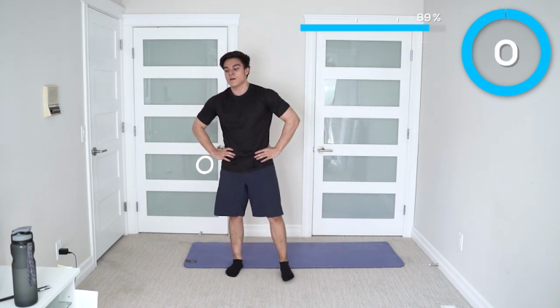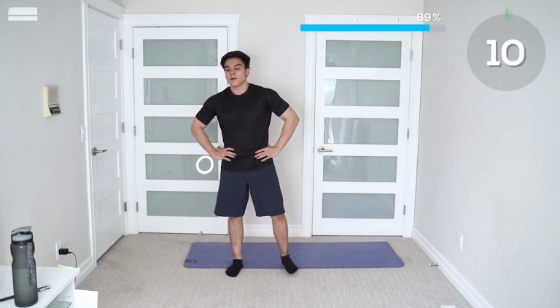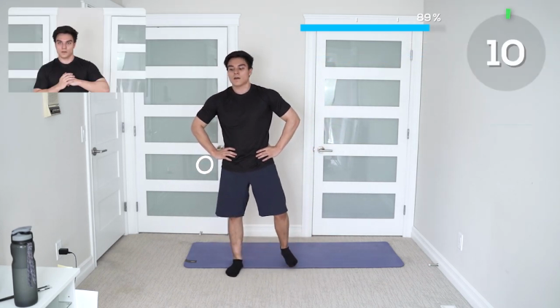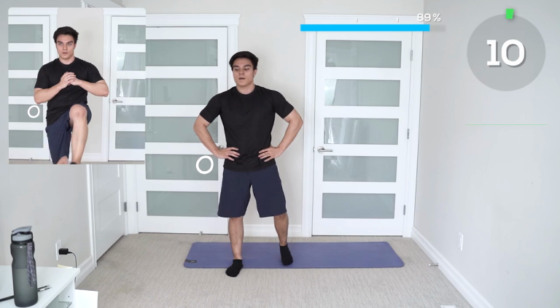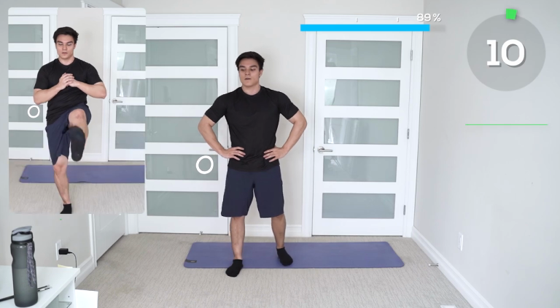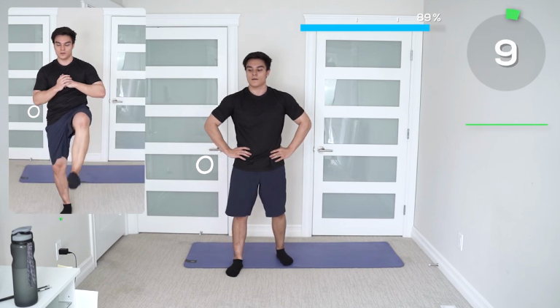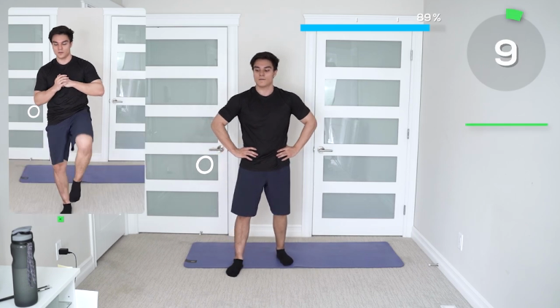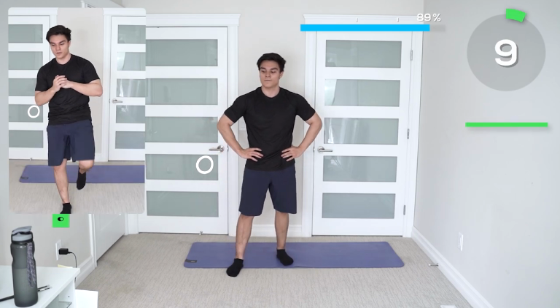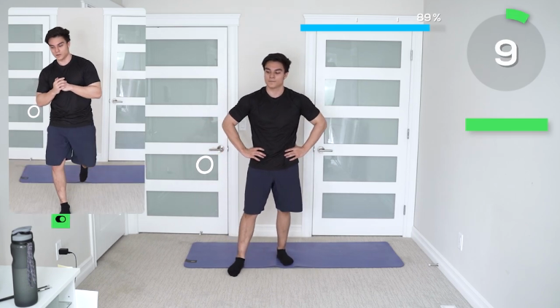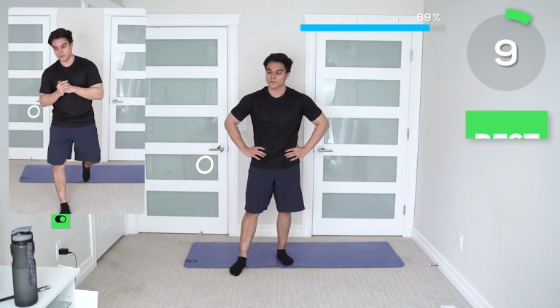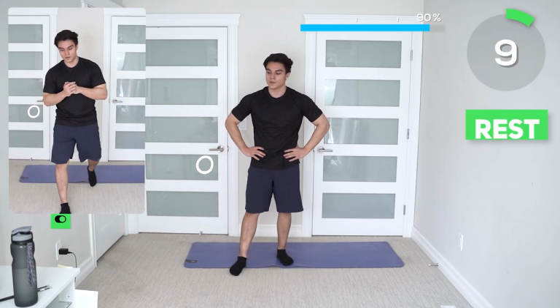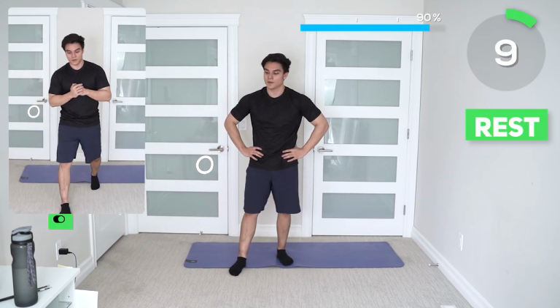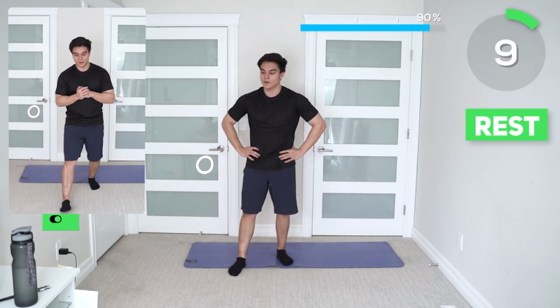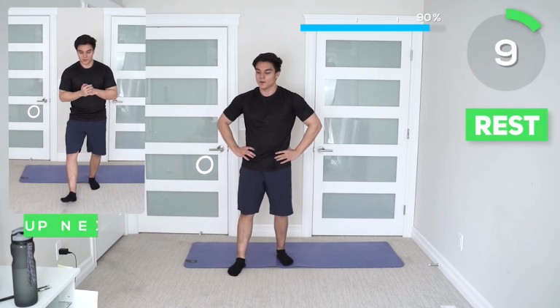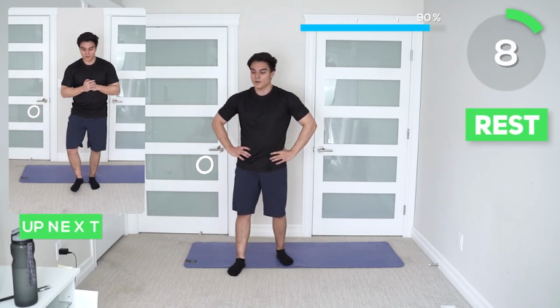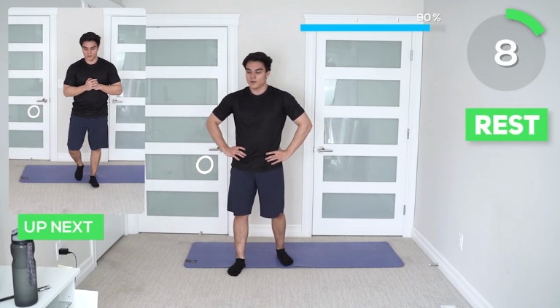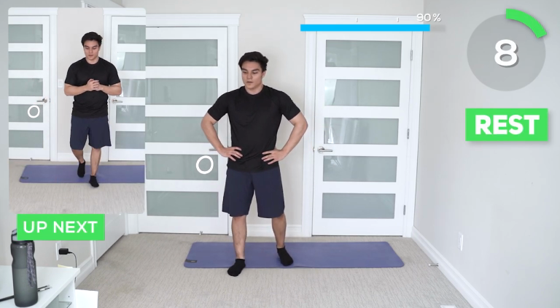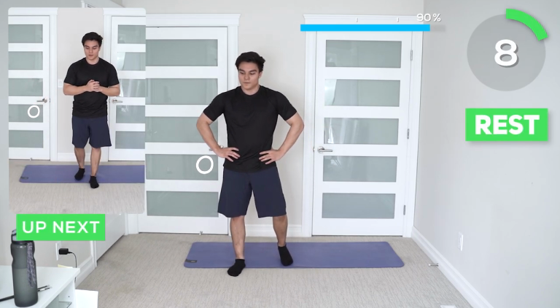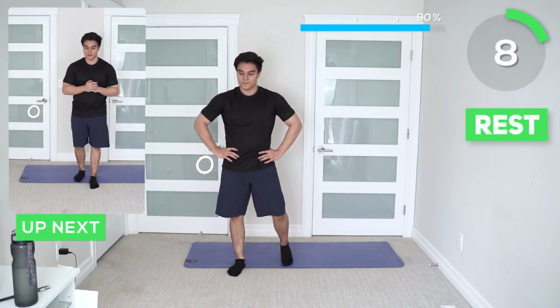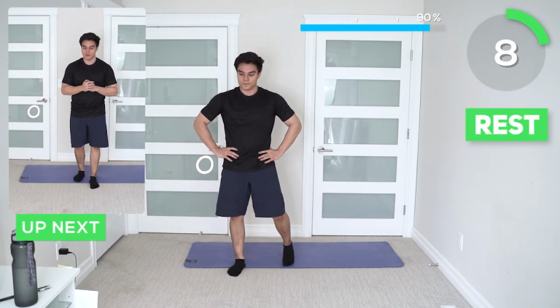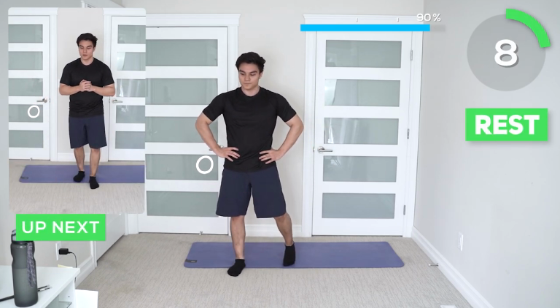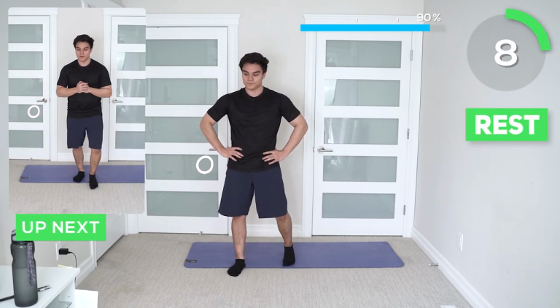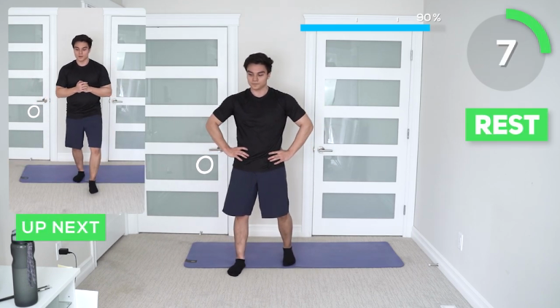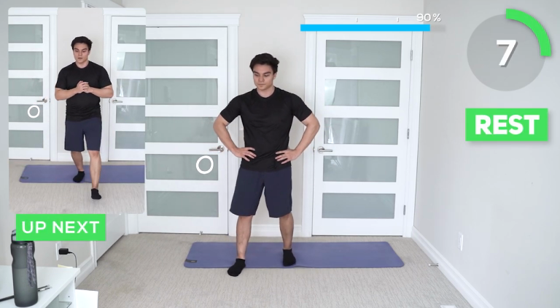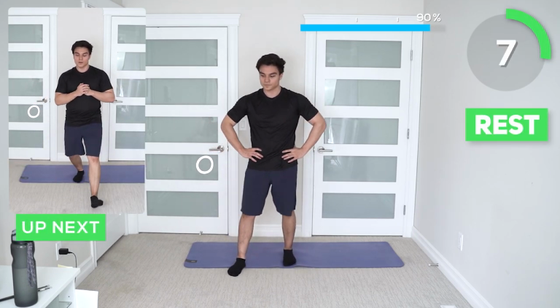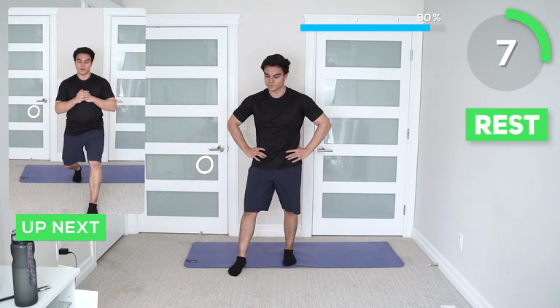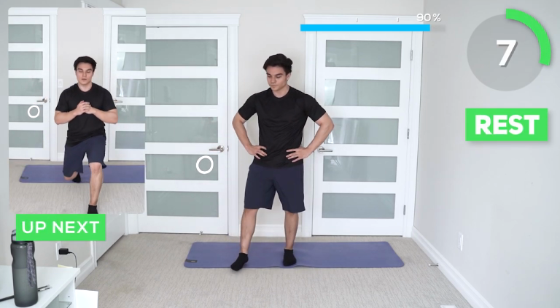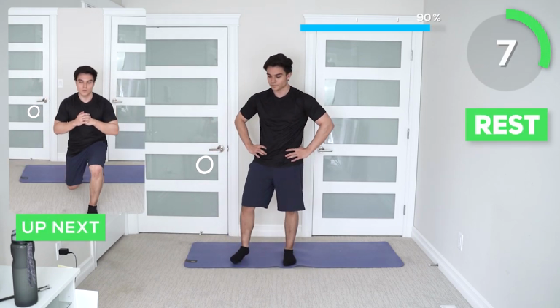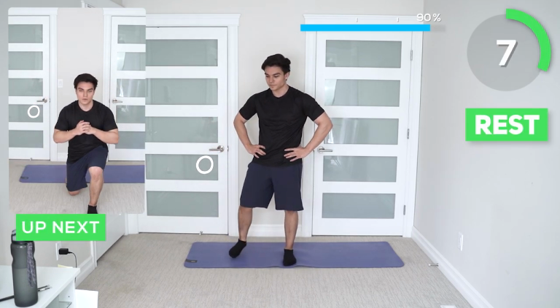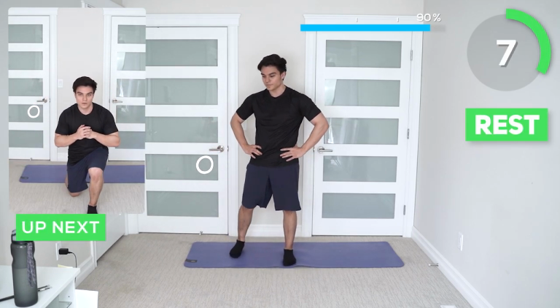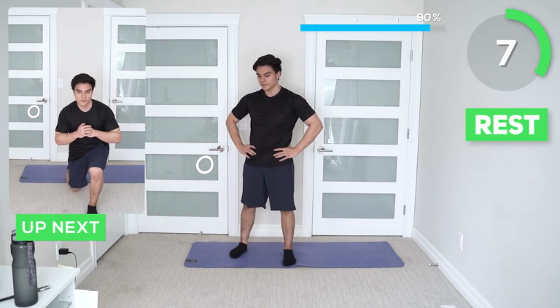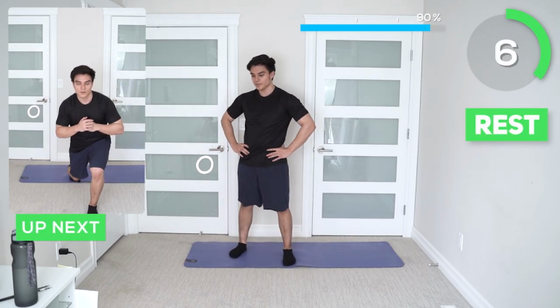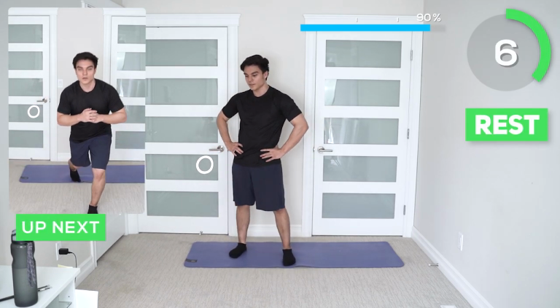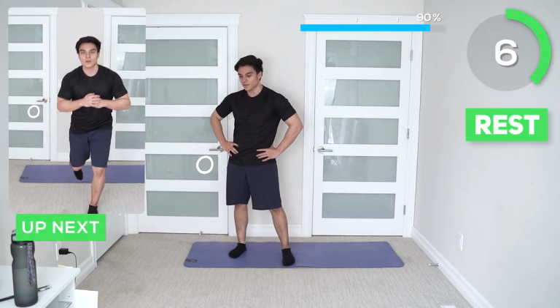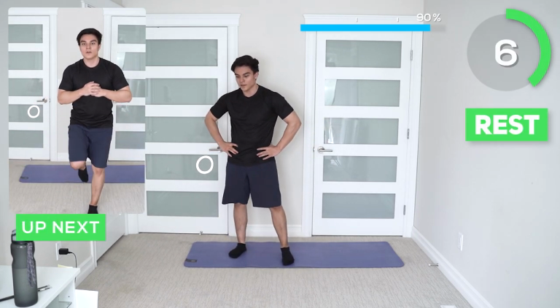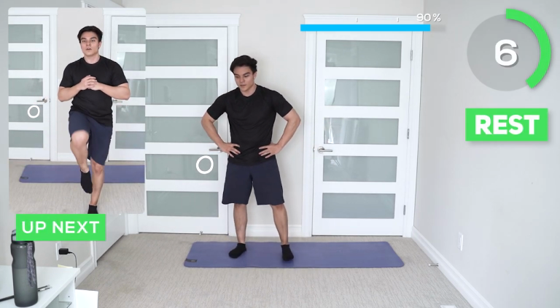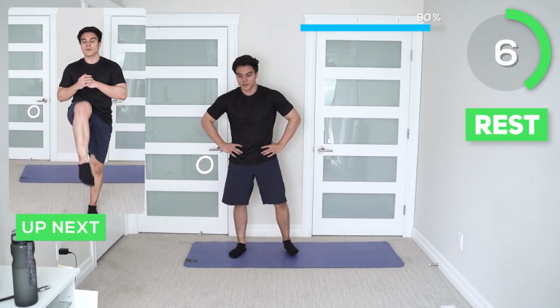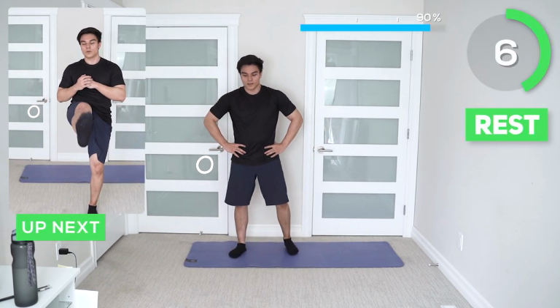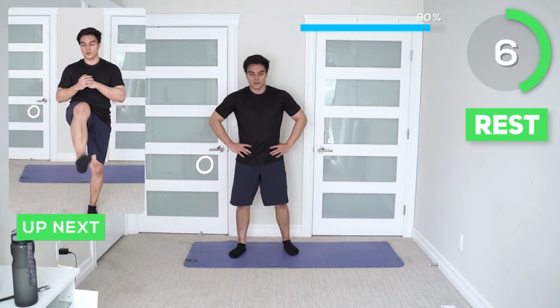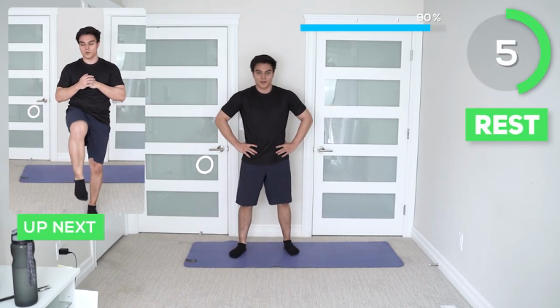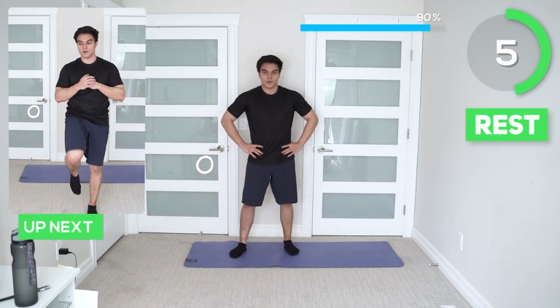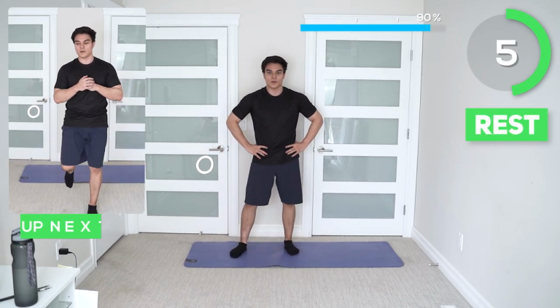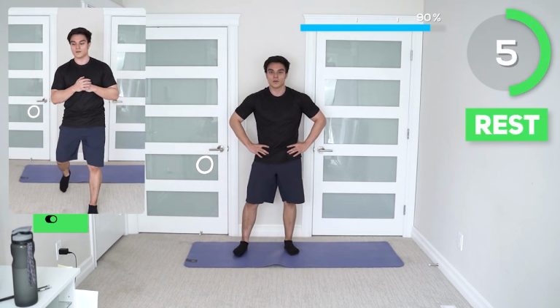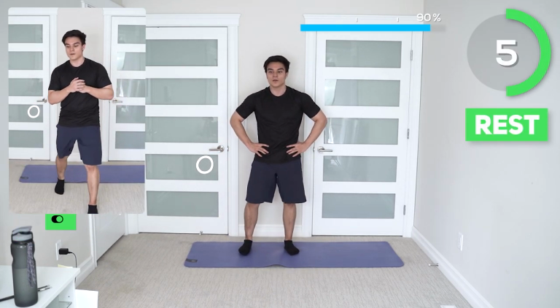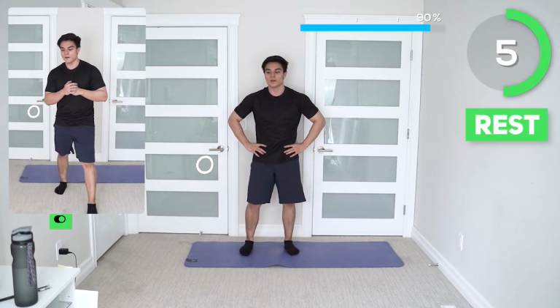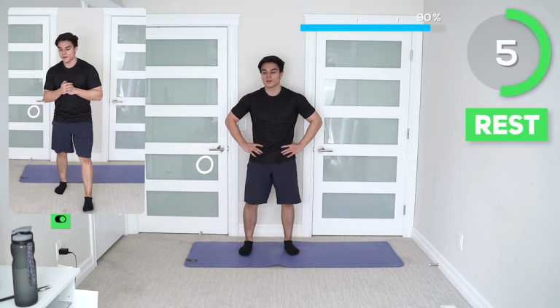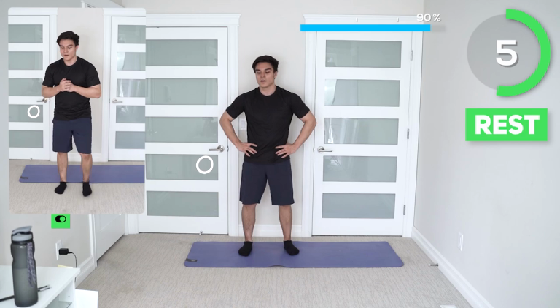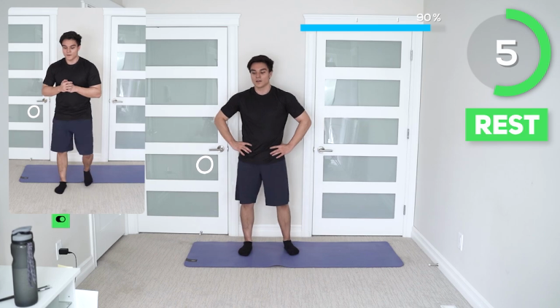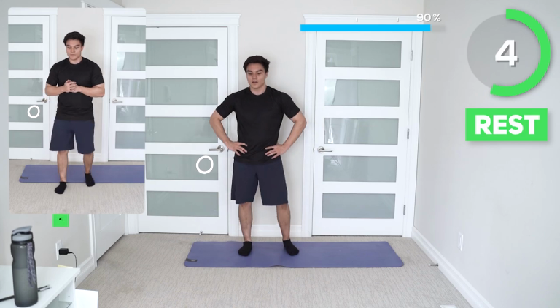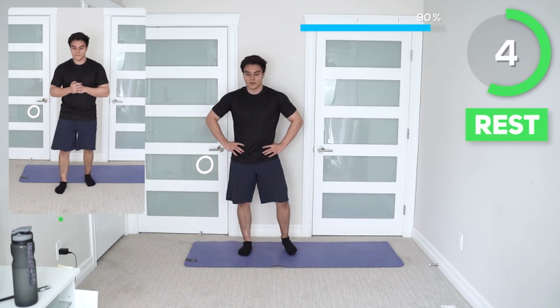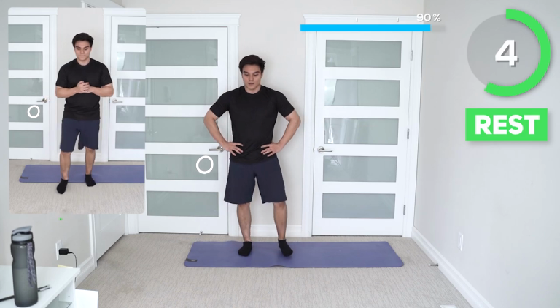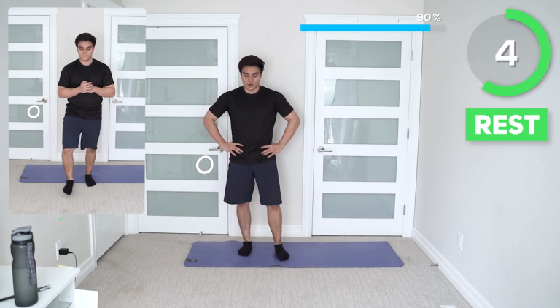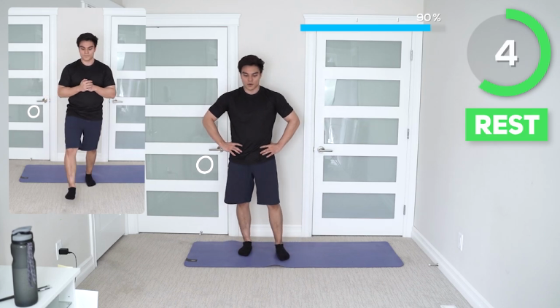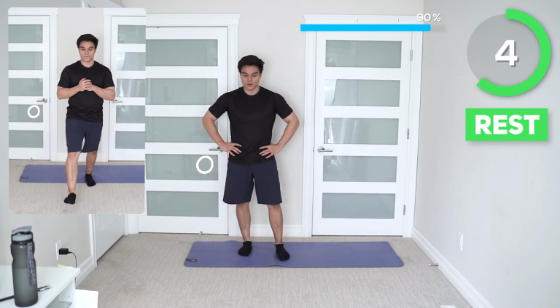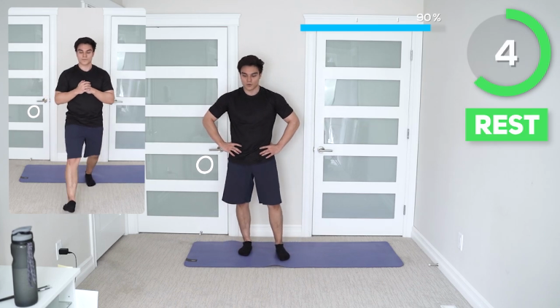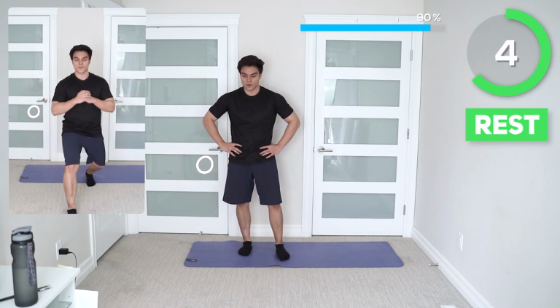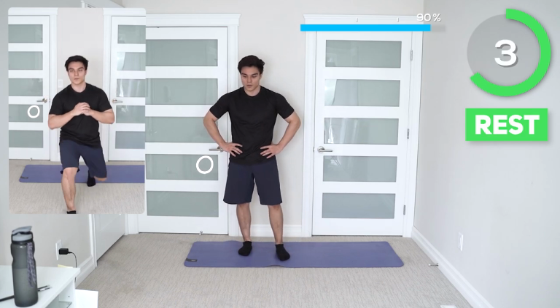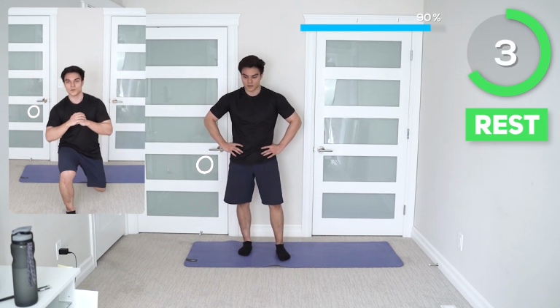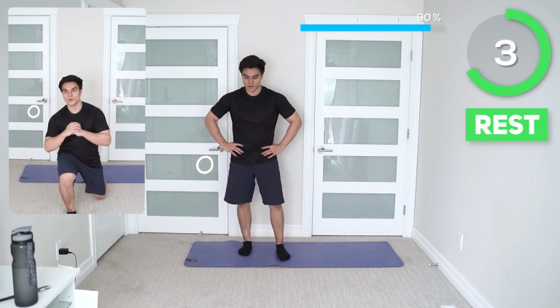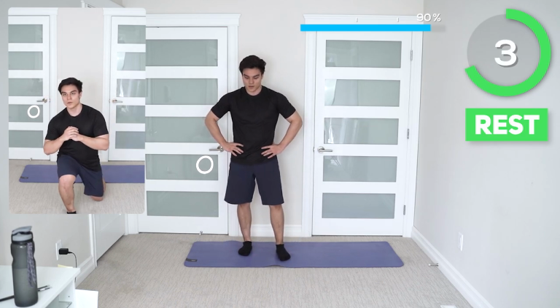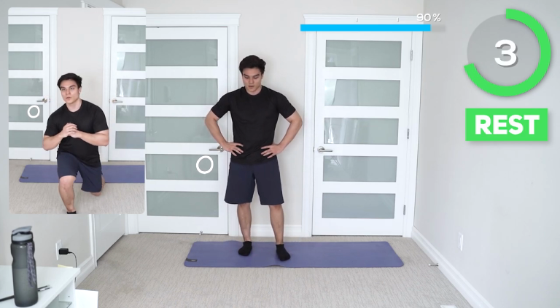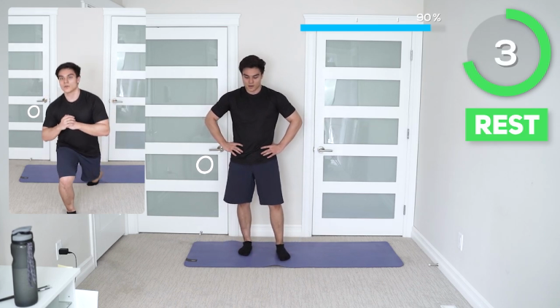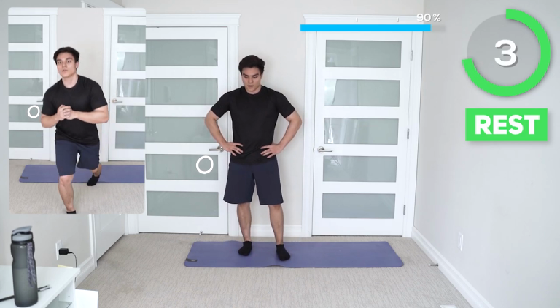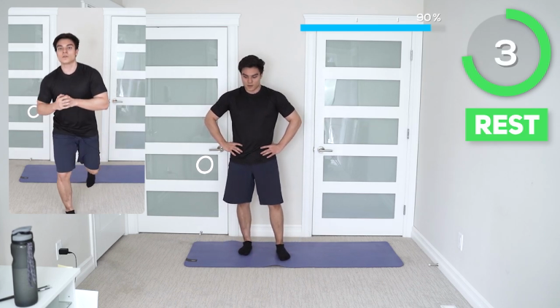Alright guys, we're in the home stretch. These are the last two exercises. Next up we got alternating lunge kicks — just make sure you don't kick anything.